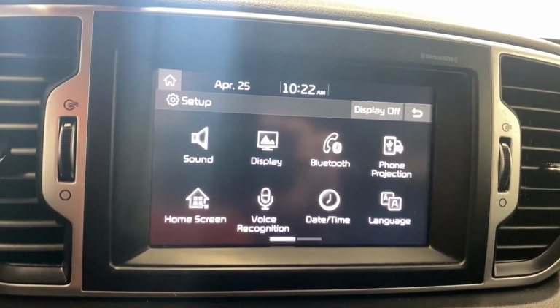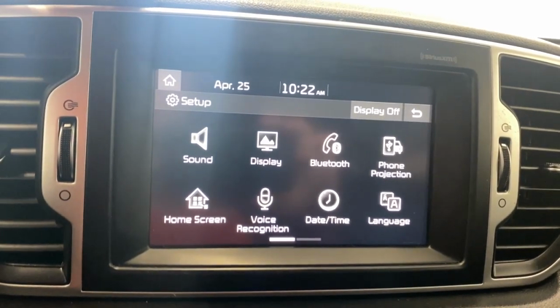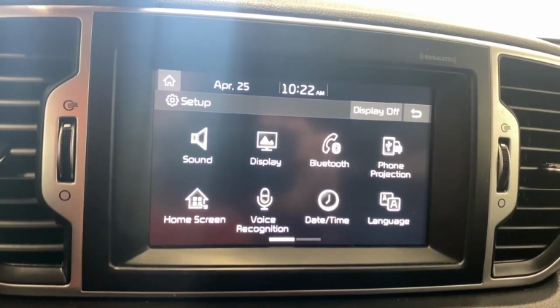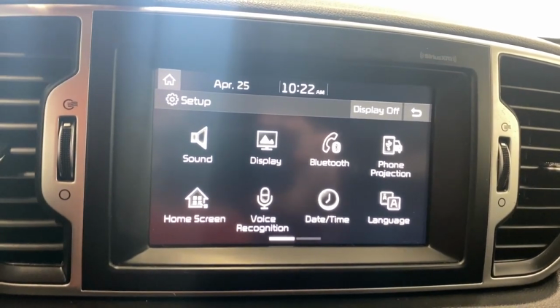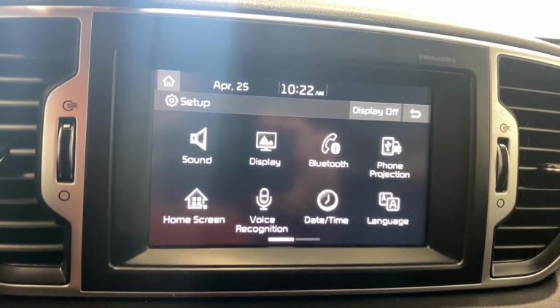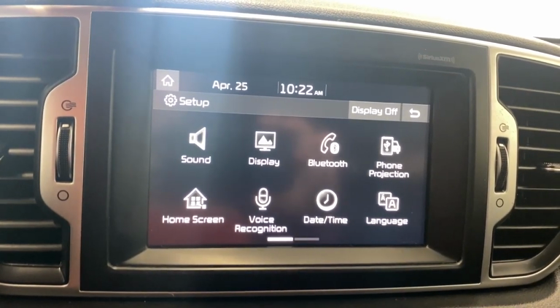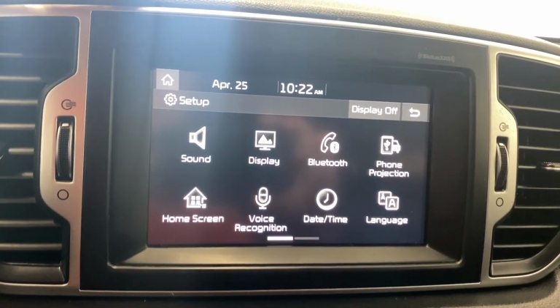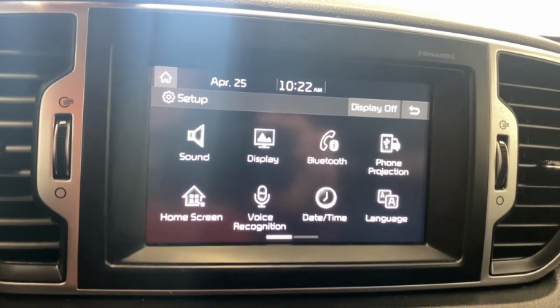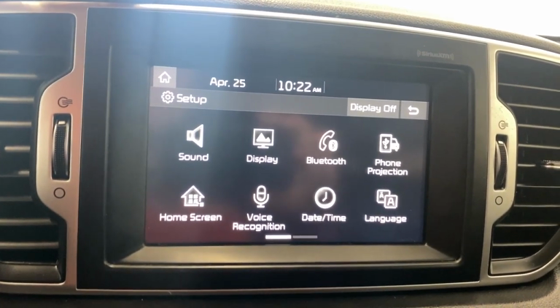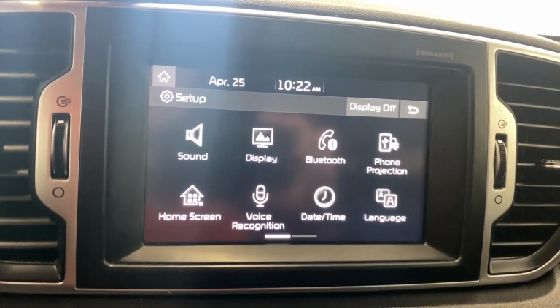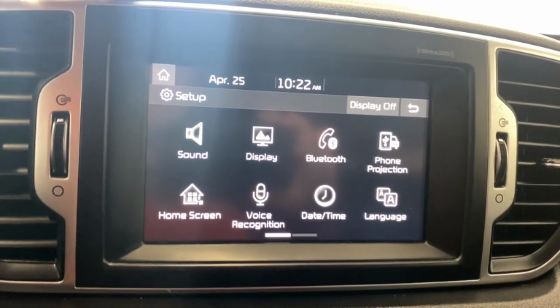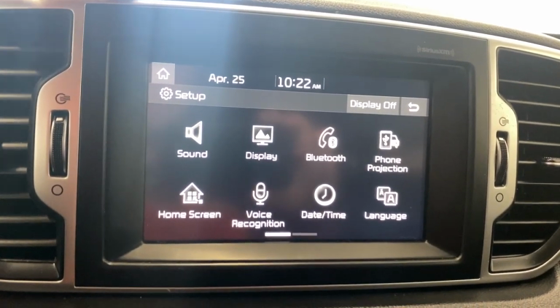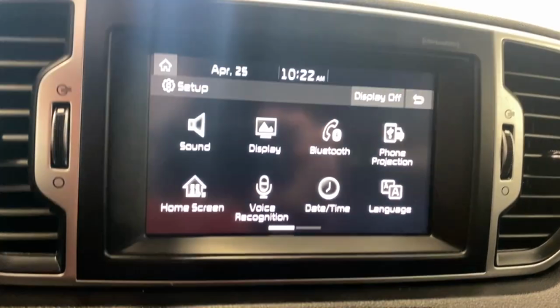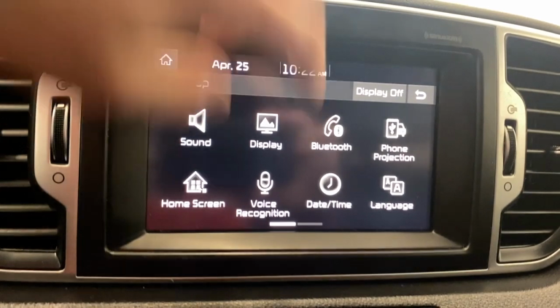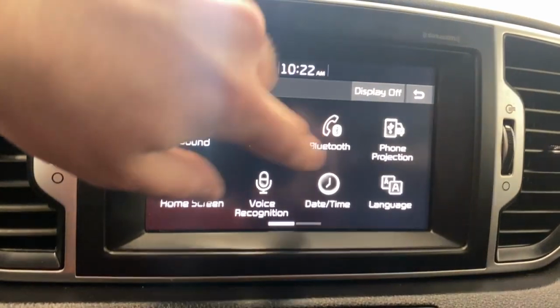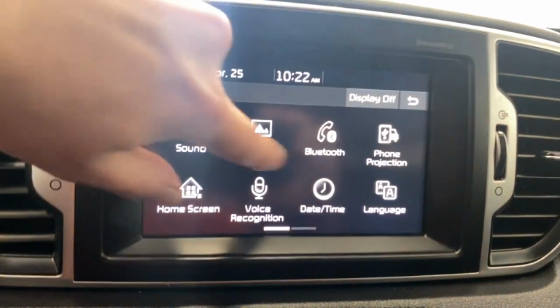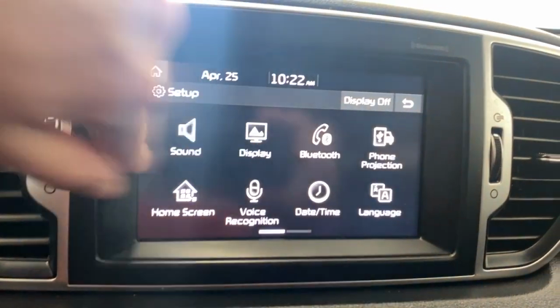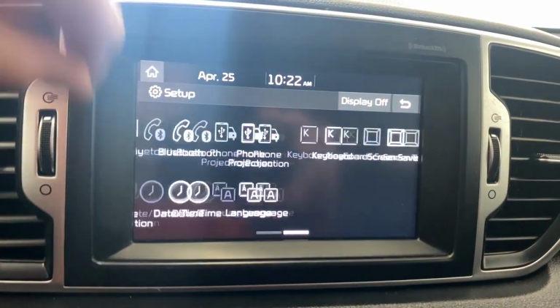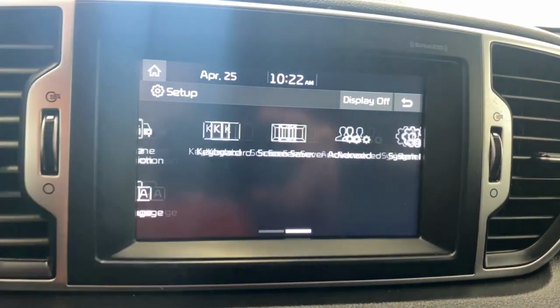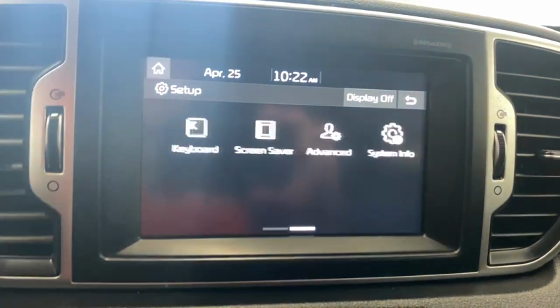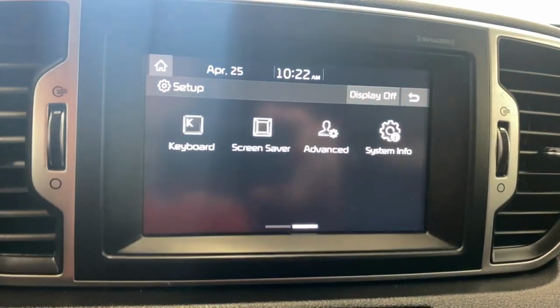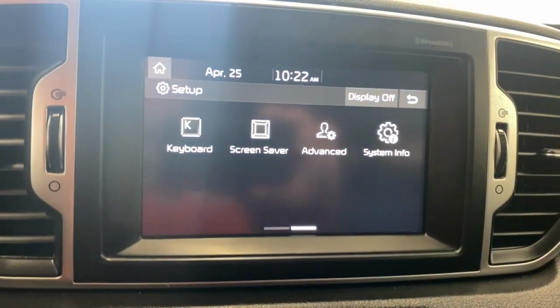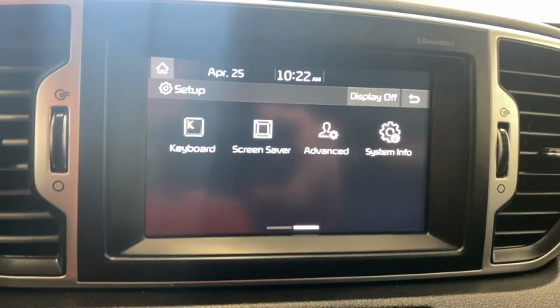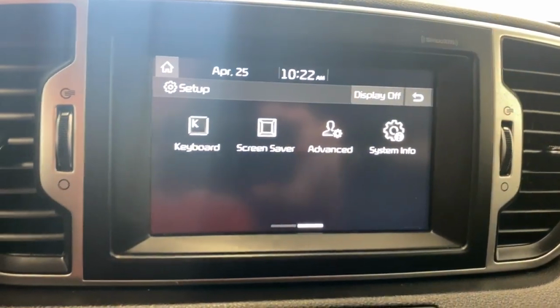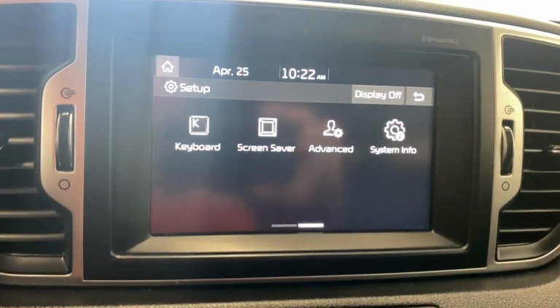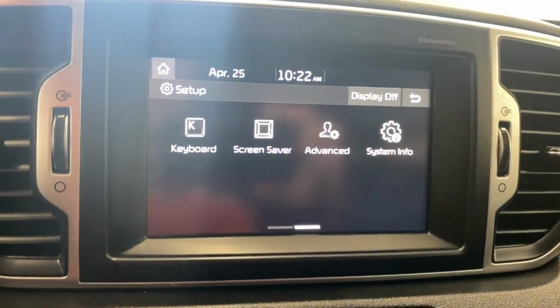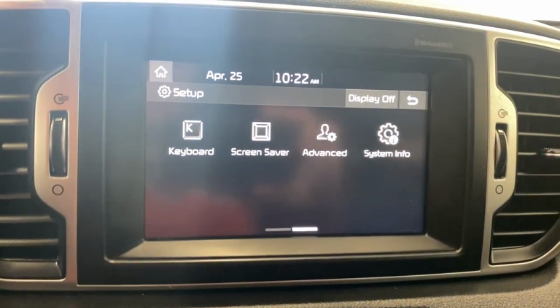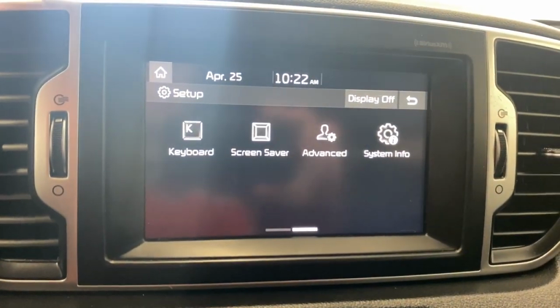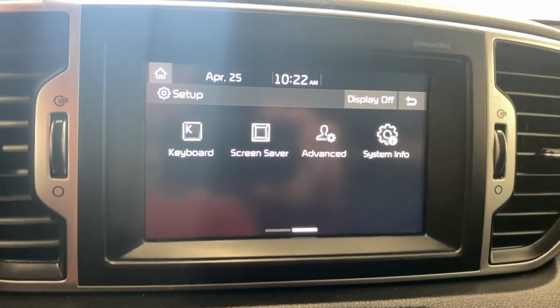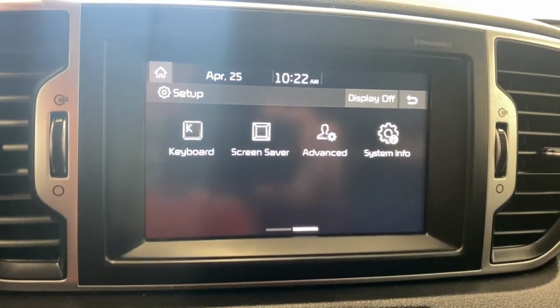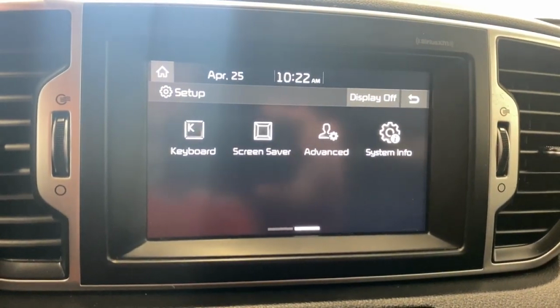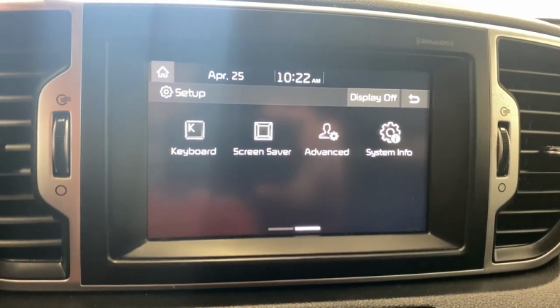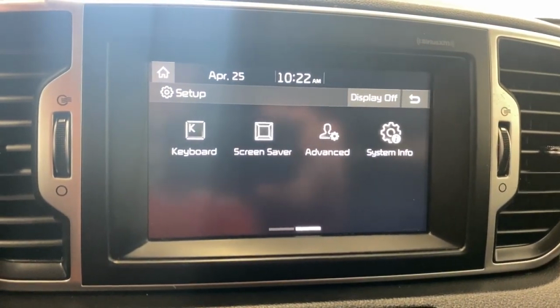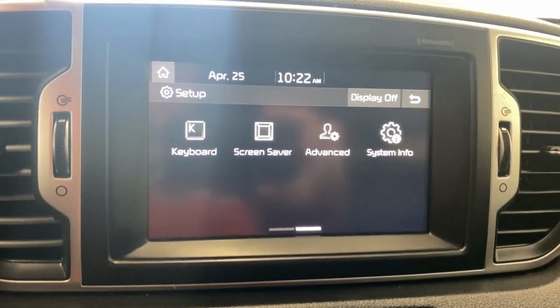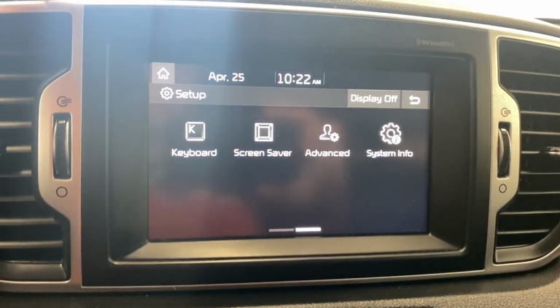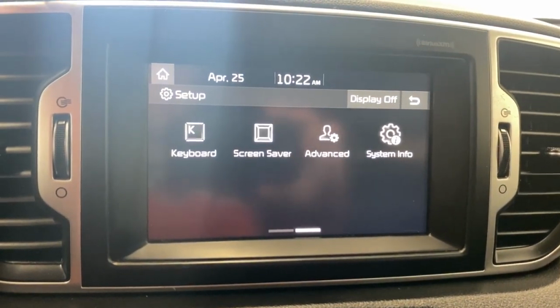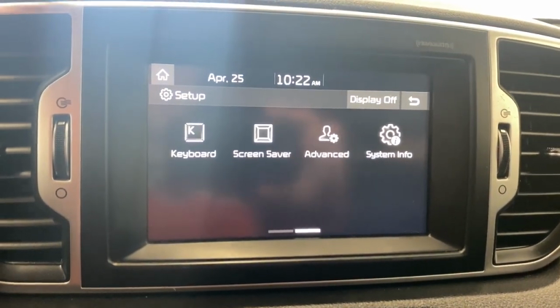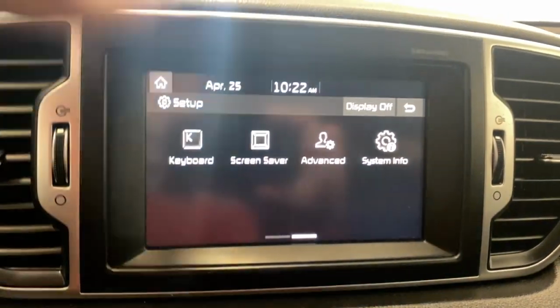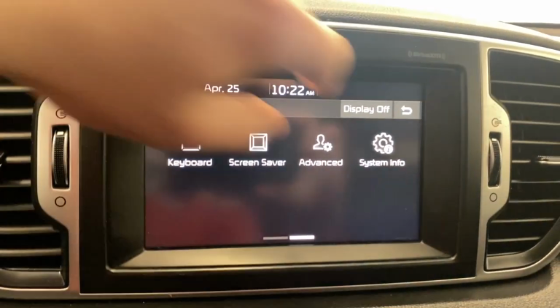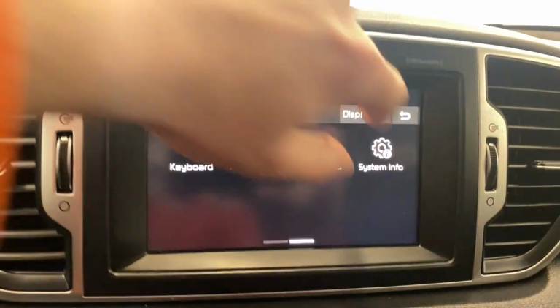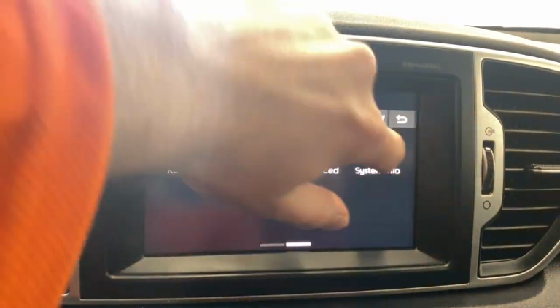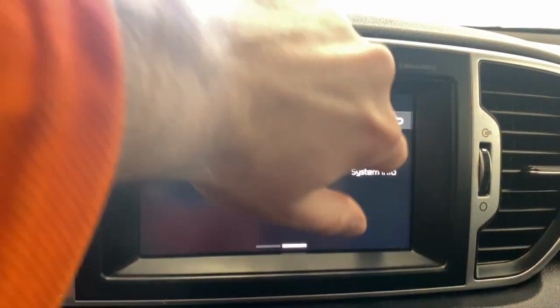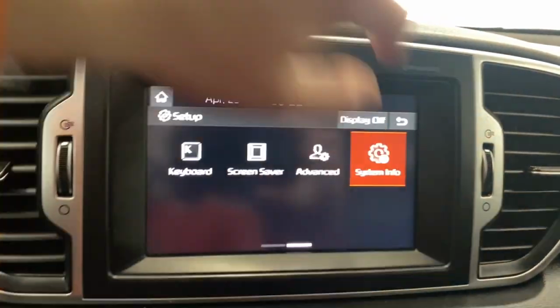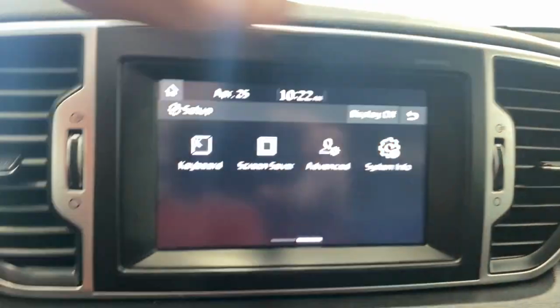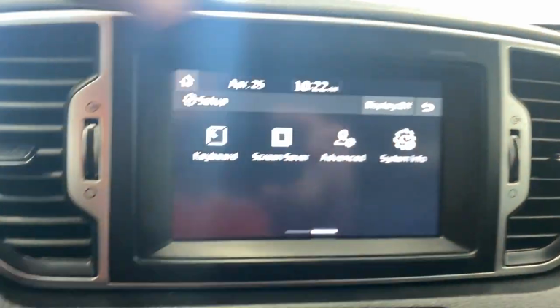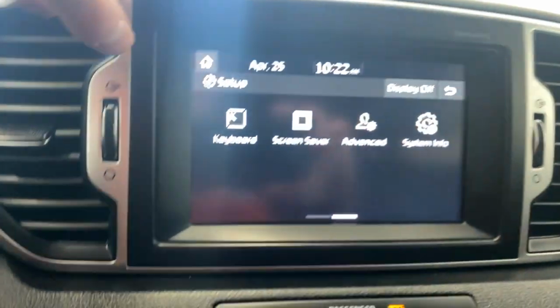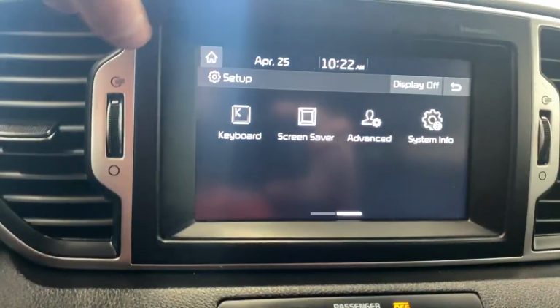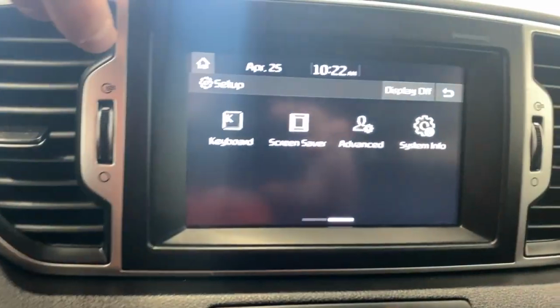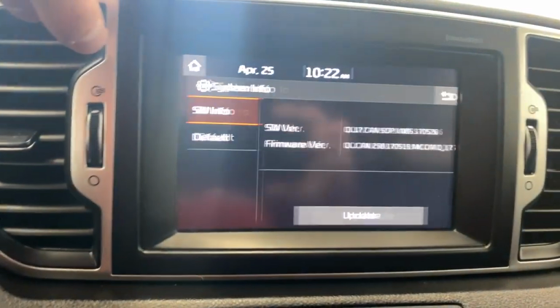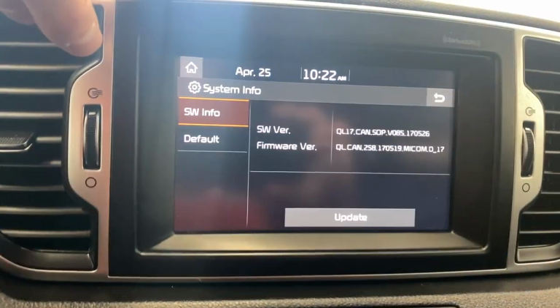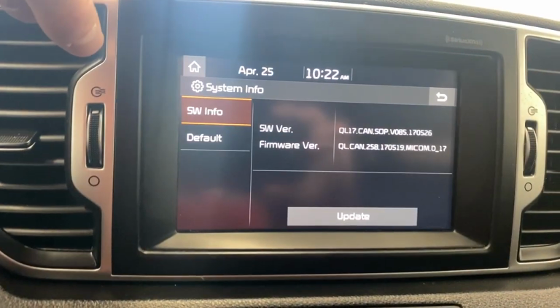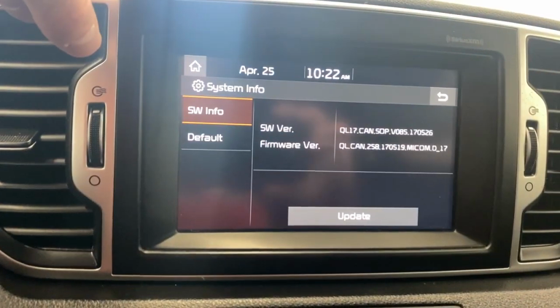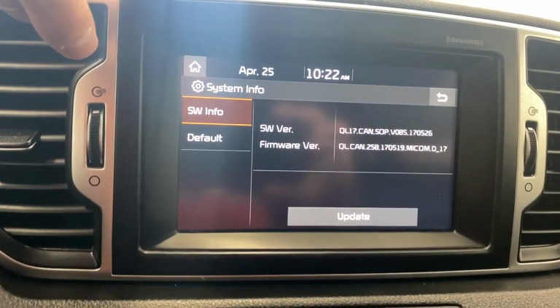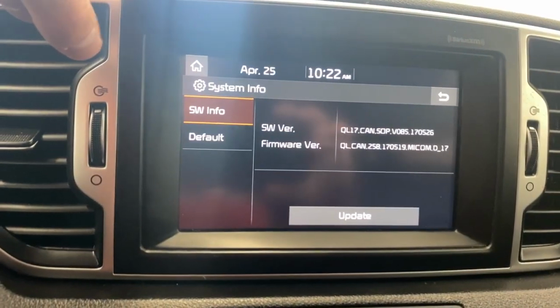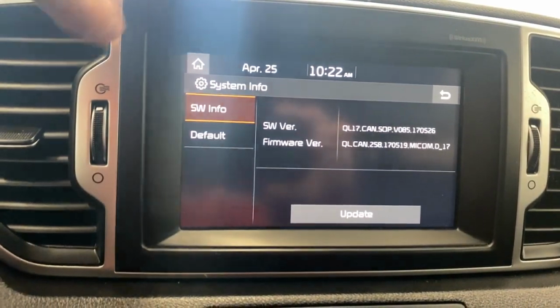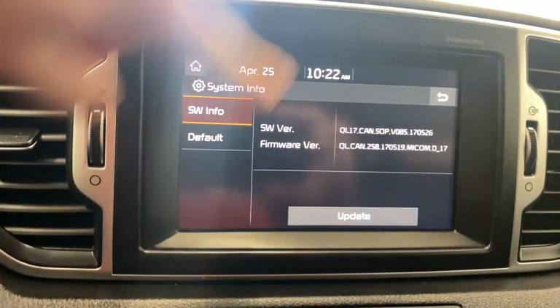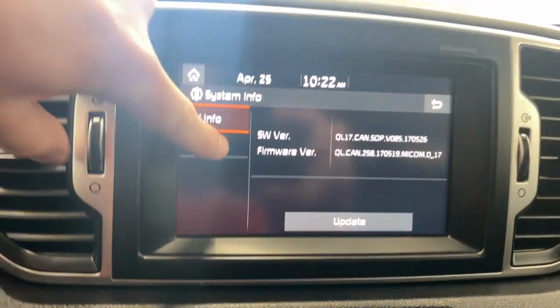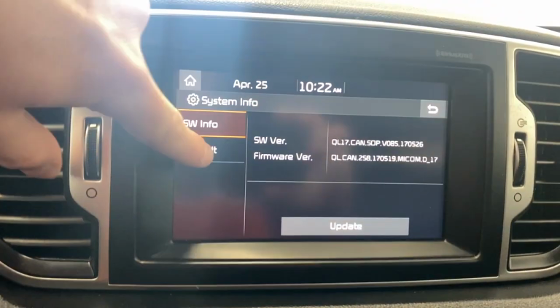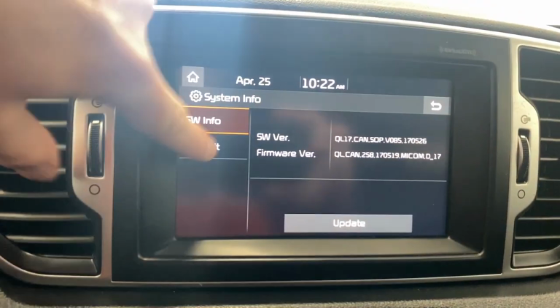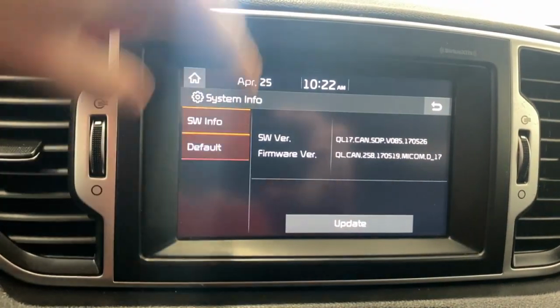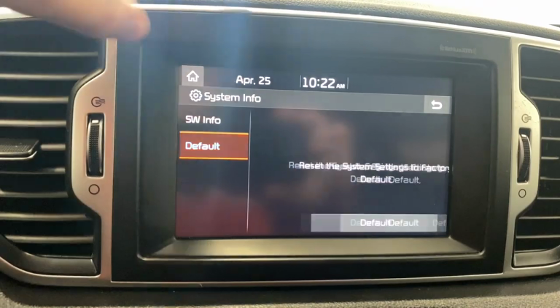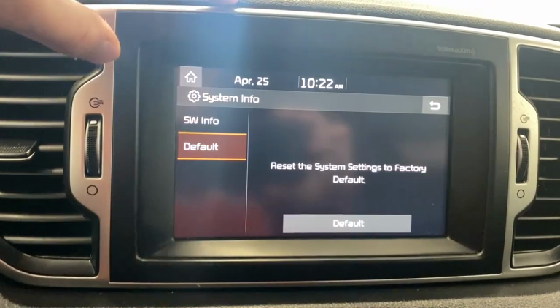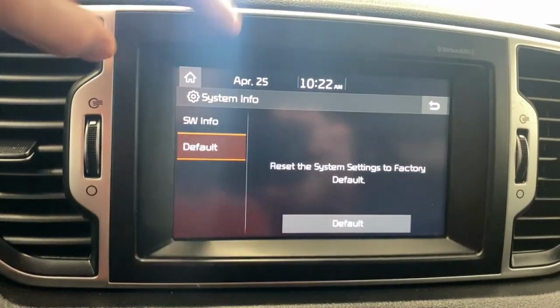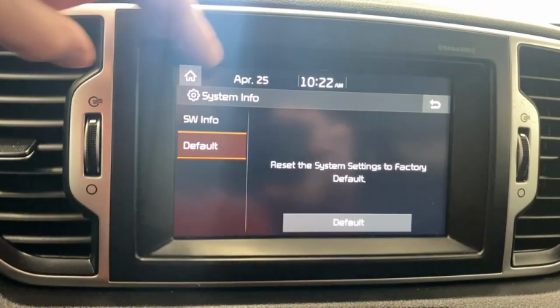Also in setup: voice recognition, date and time, your language, your keyboard, screen saver, advance, and system information. Here you just get all your information about your vehicle.